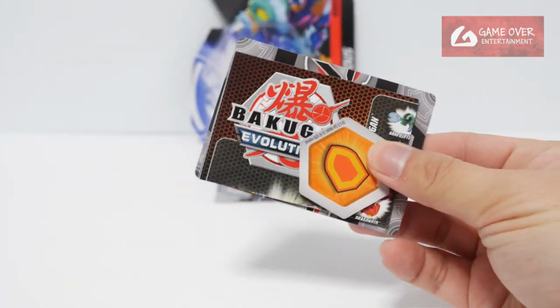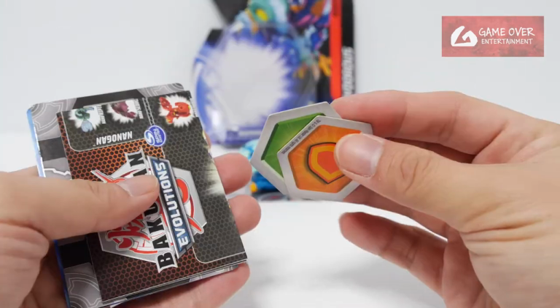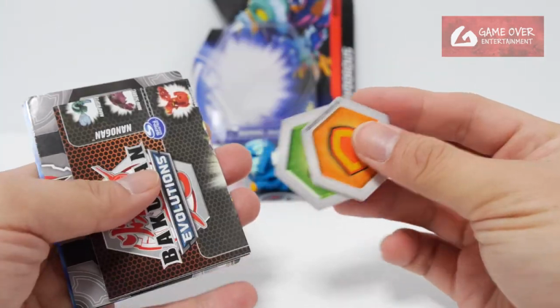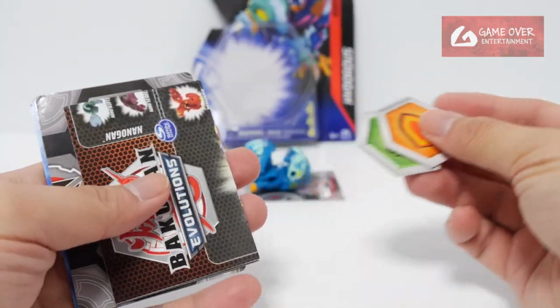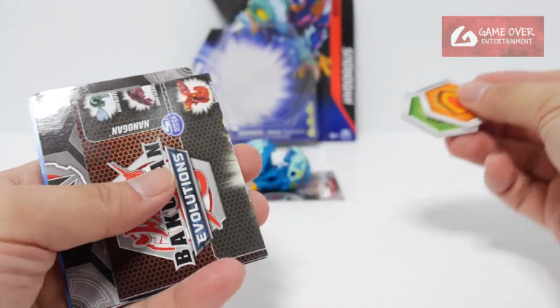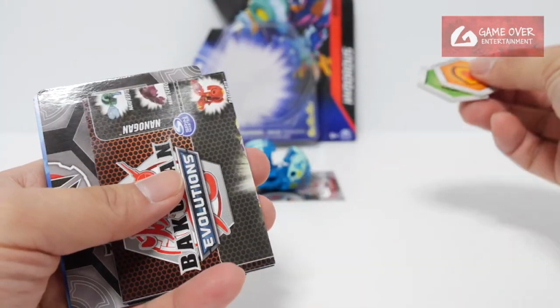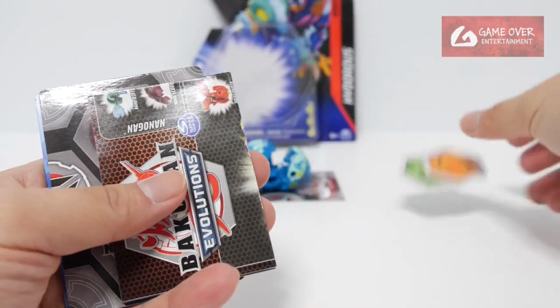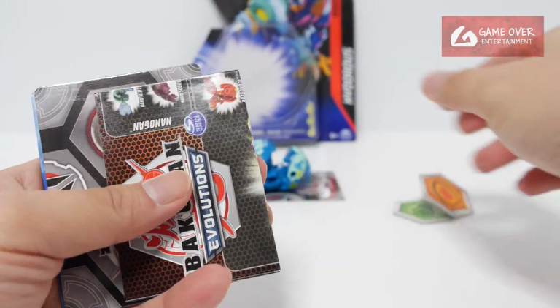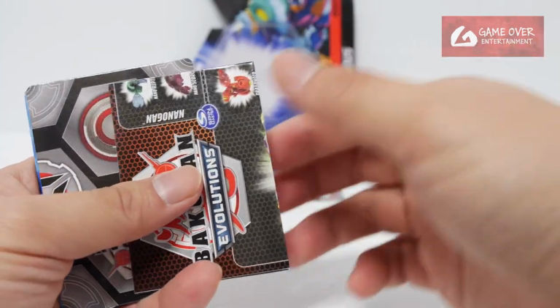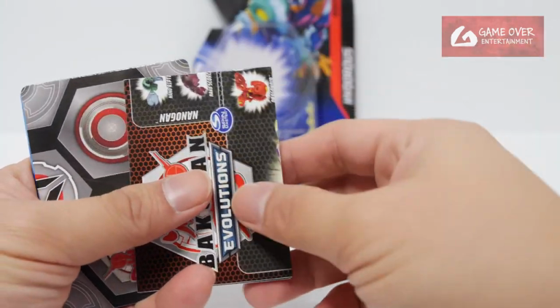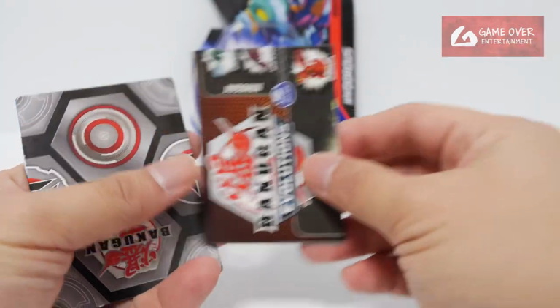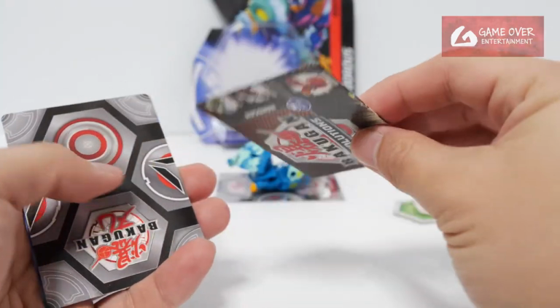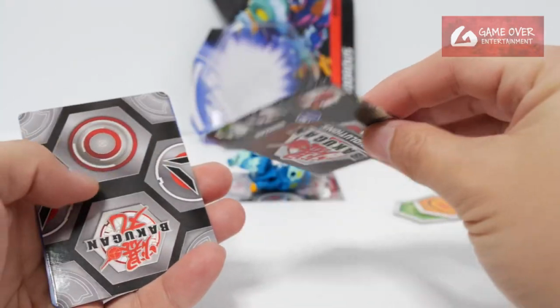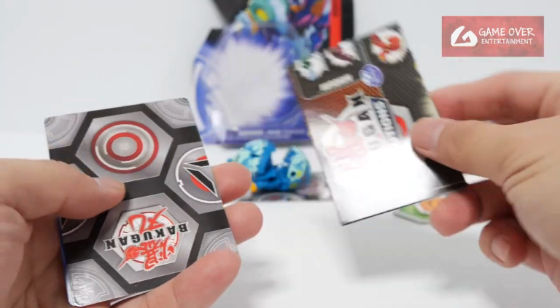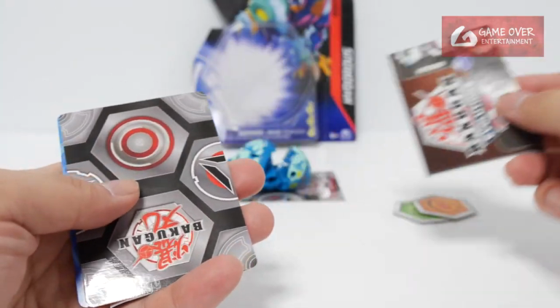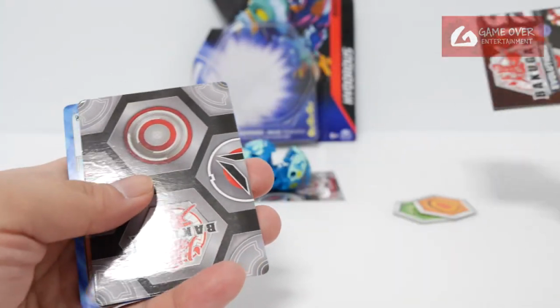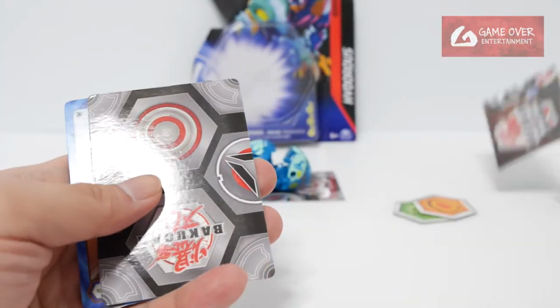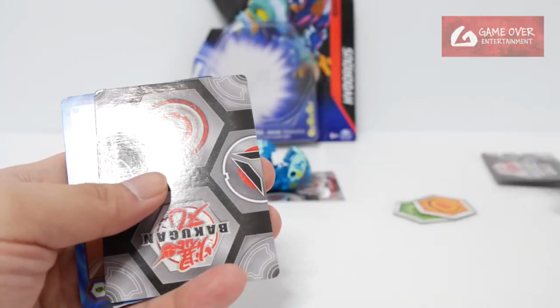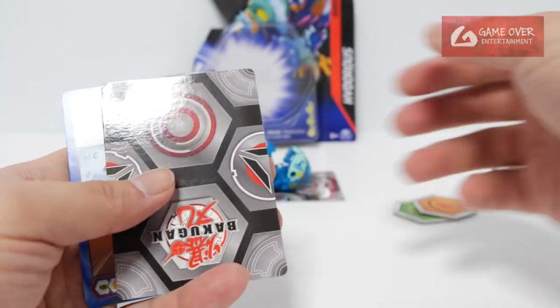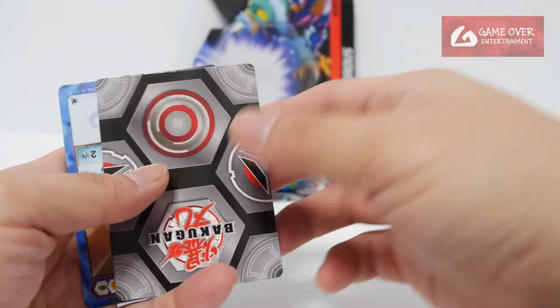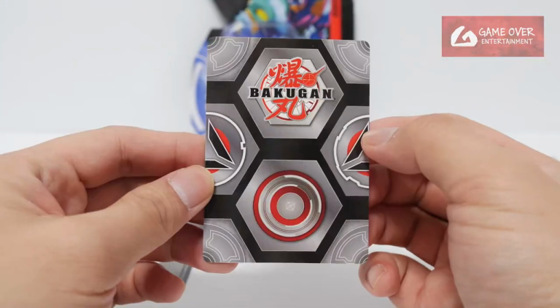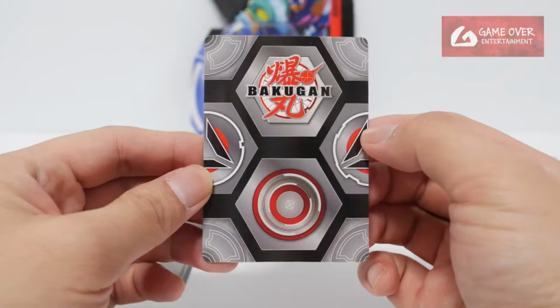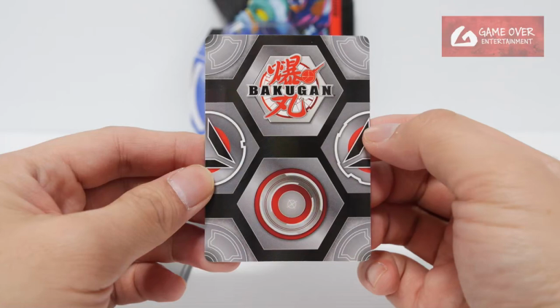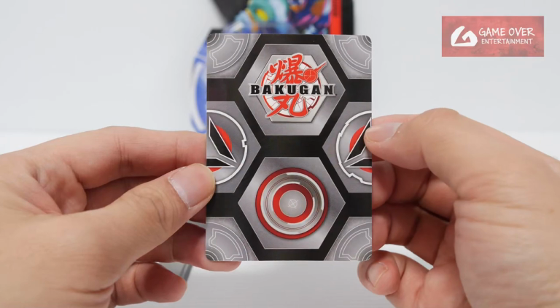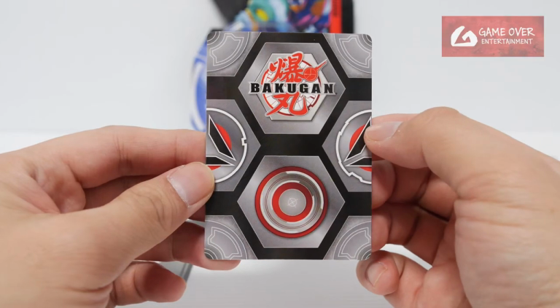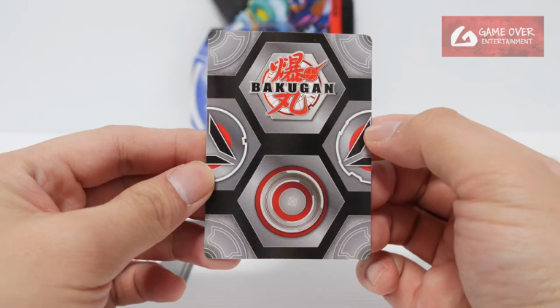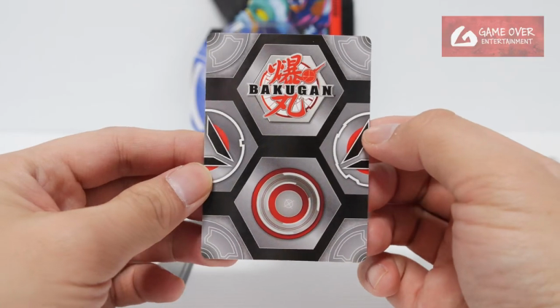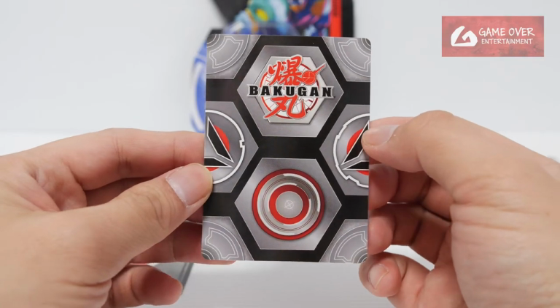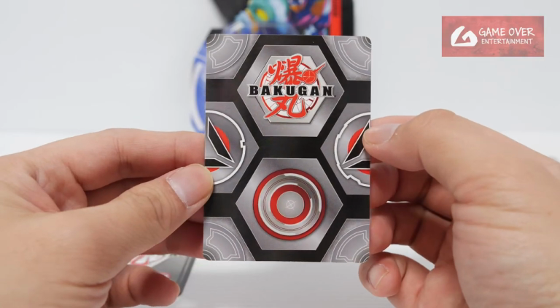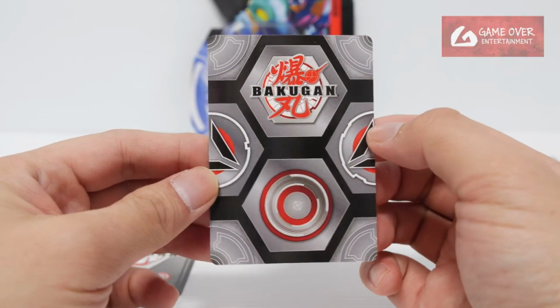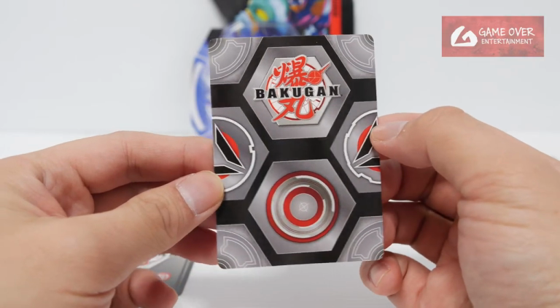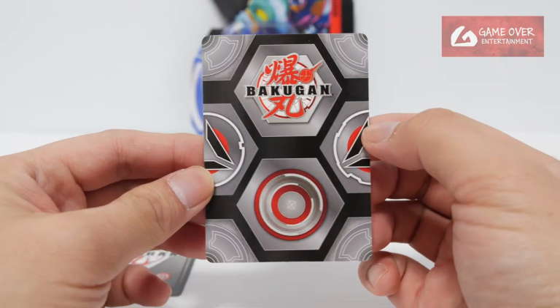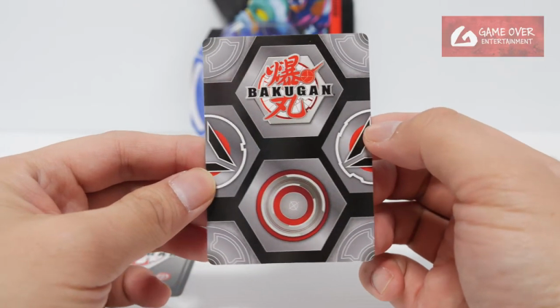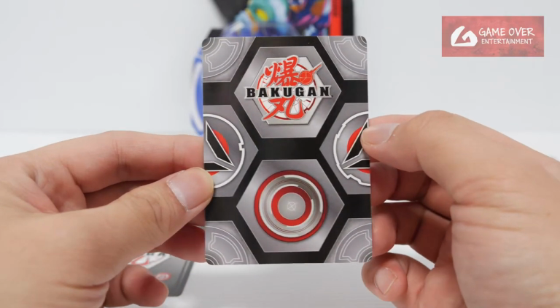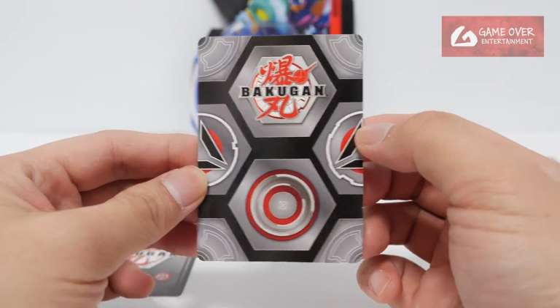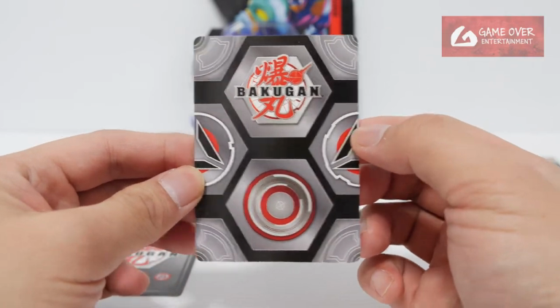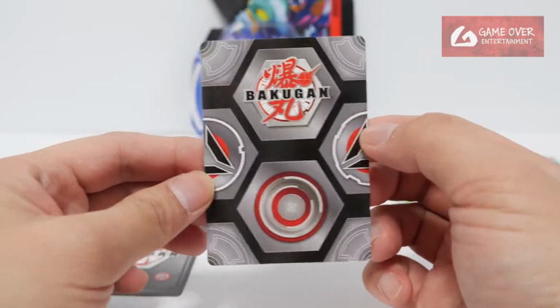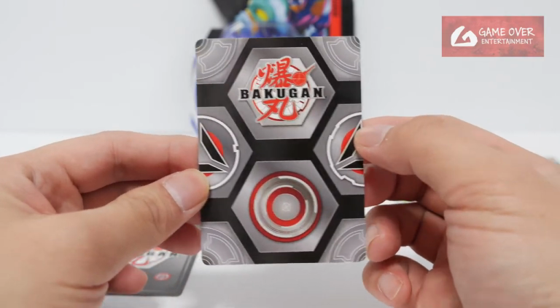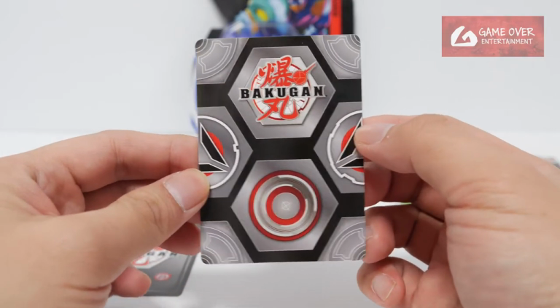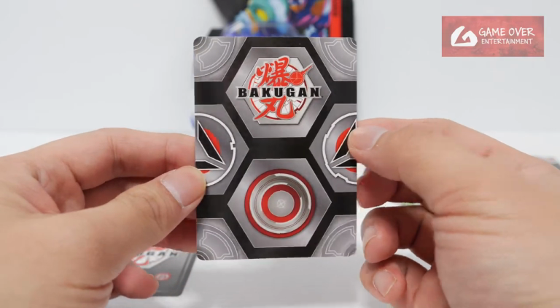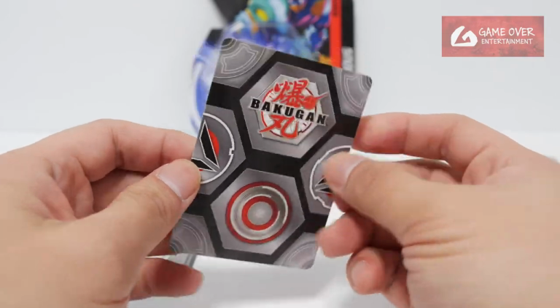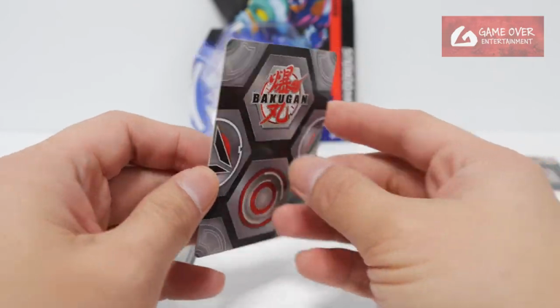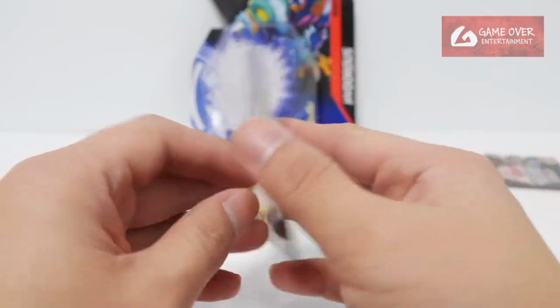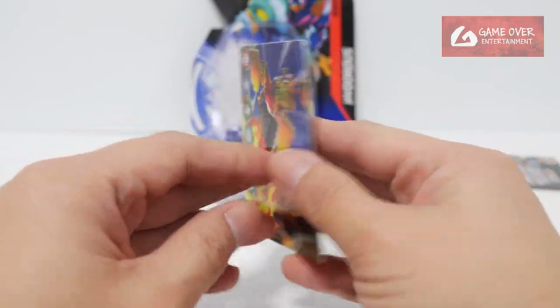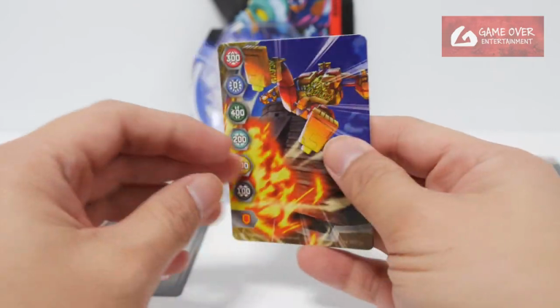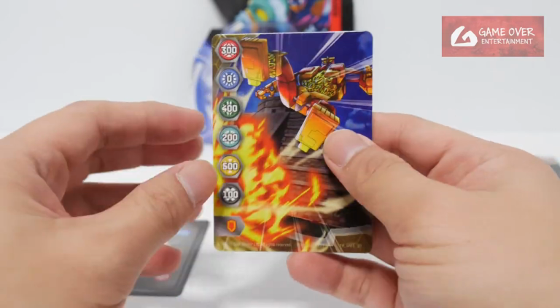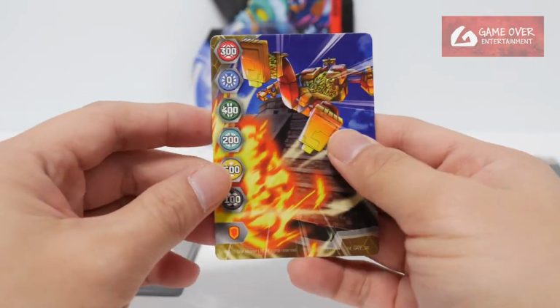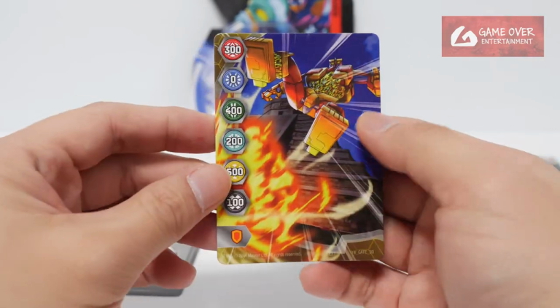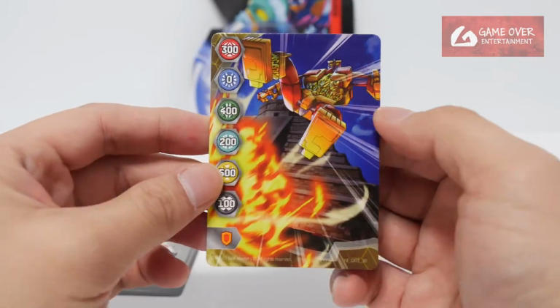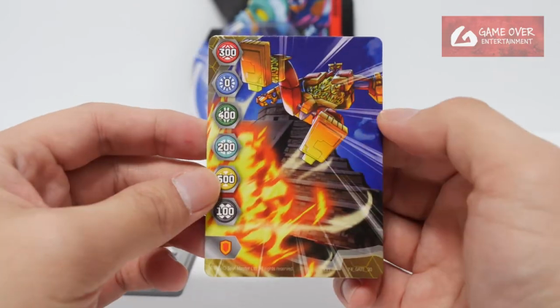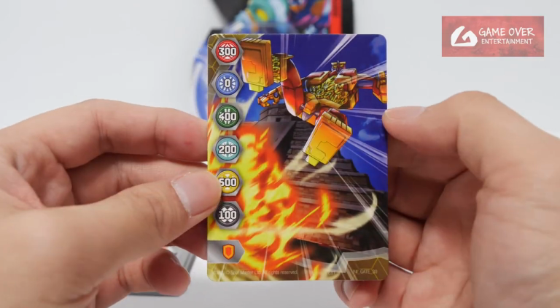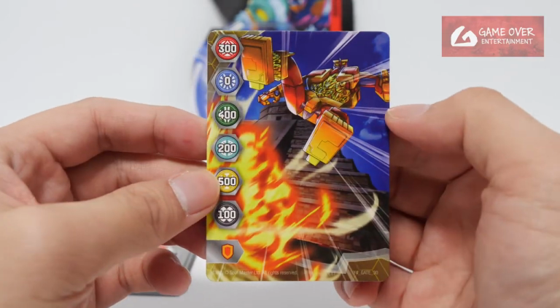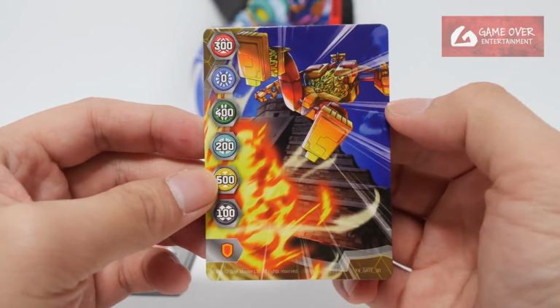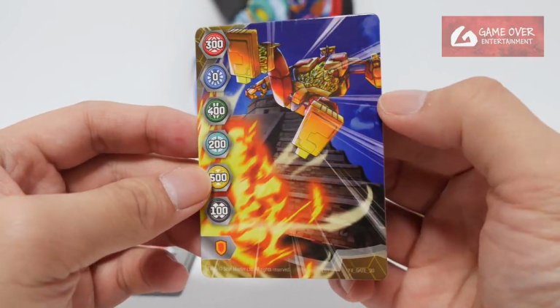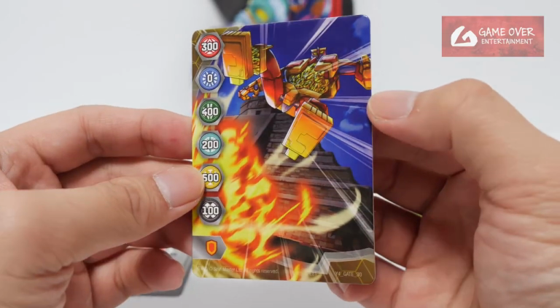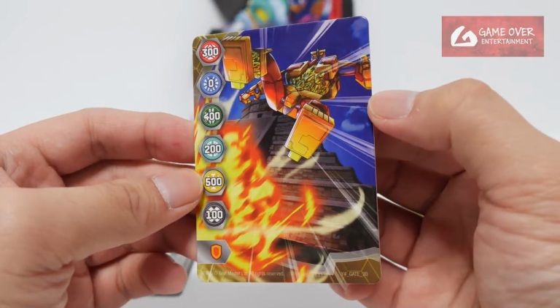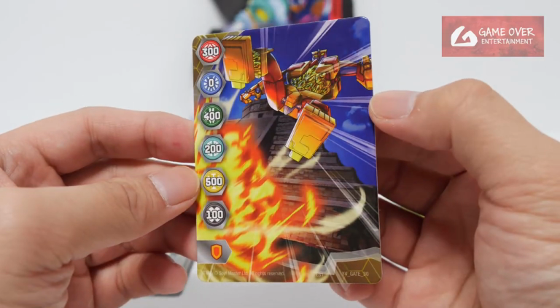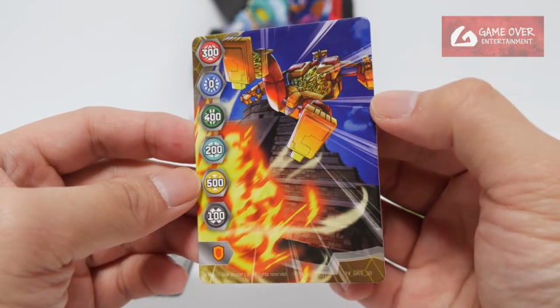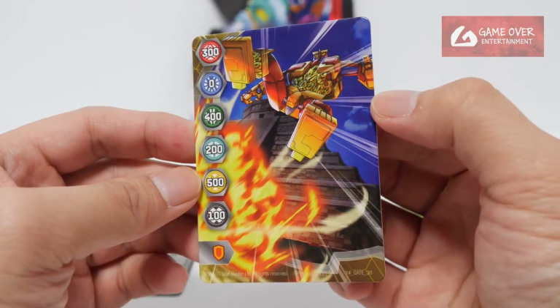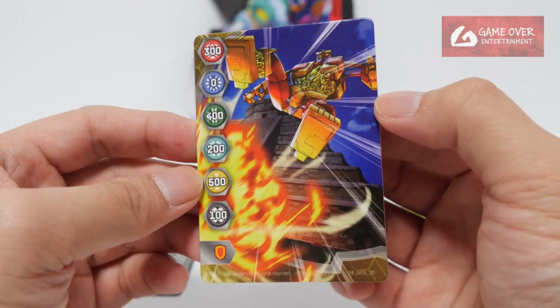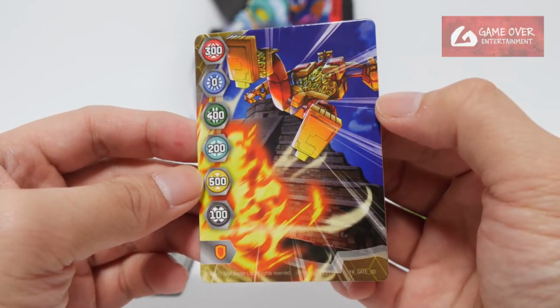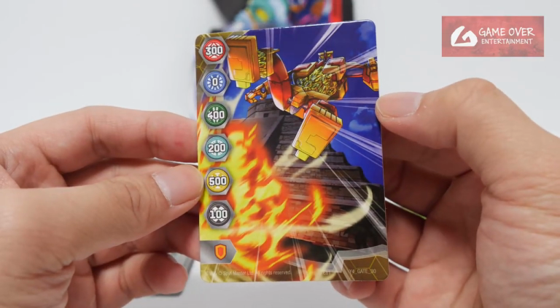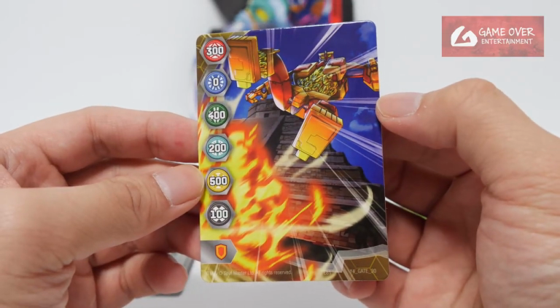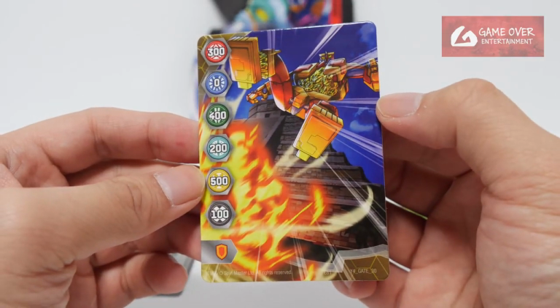Of course, checklist. So gate card — what gate card did we get? Let's see — Titan King.